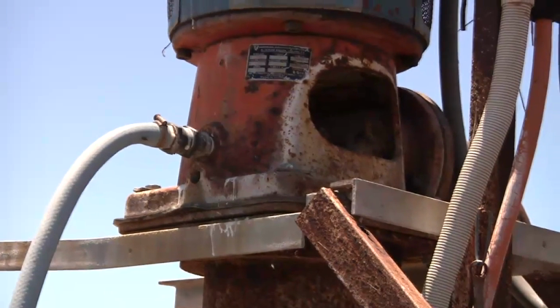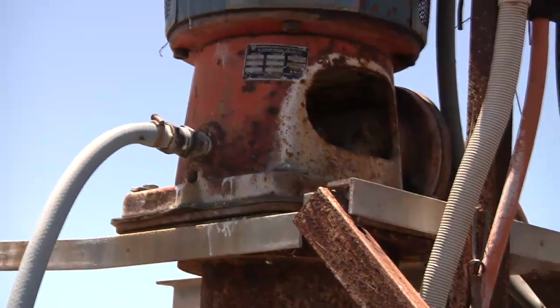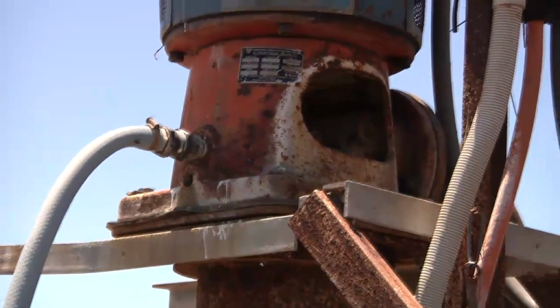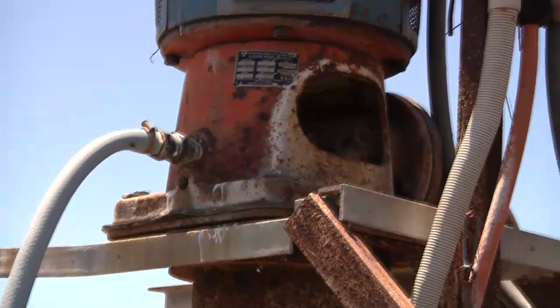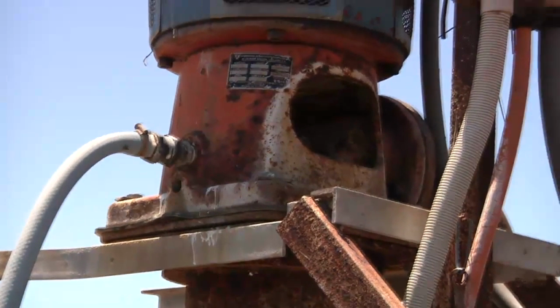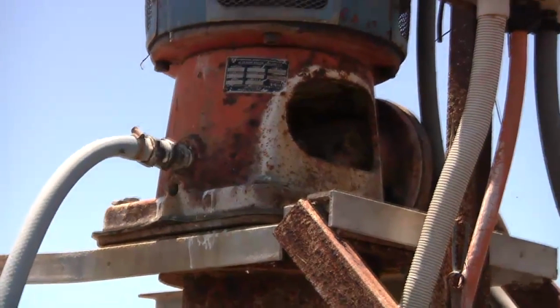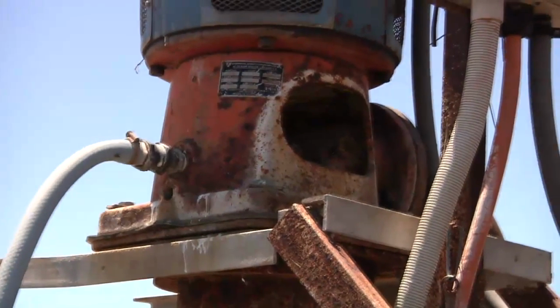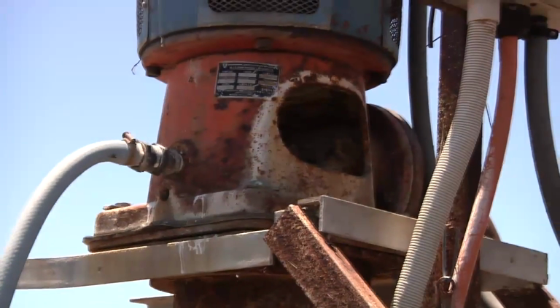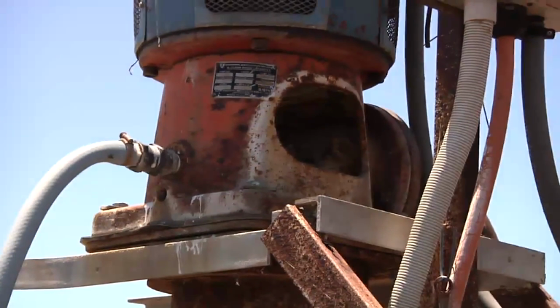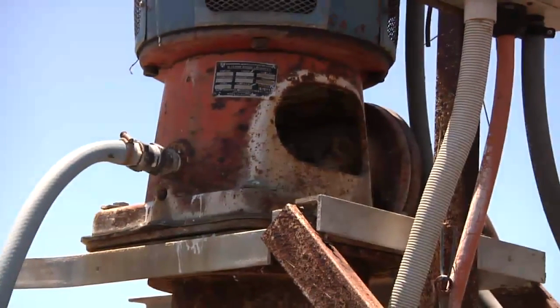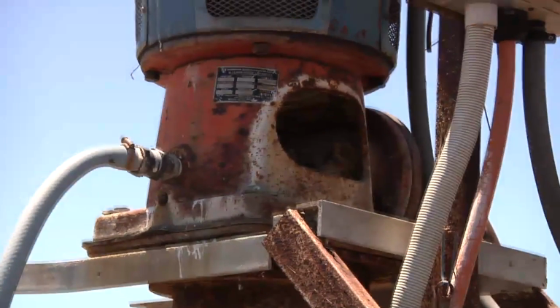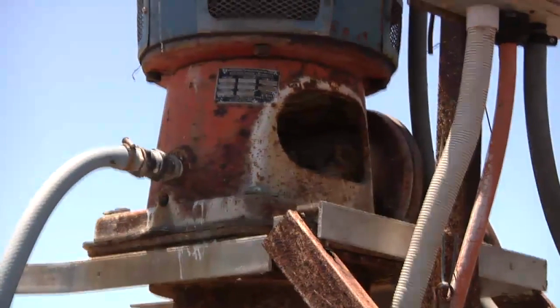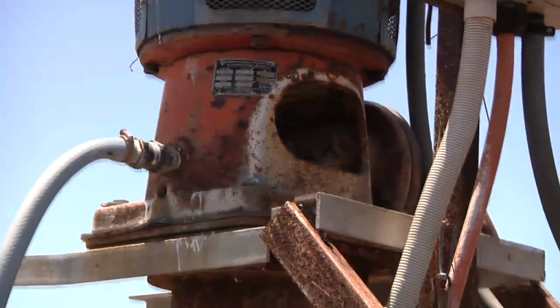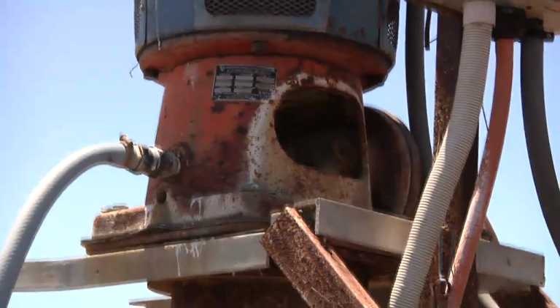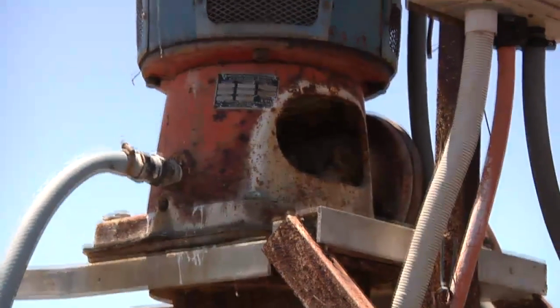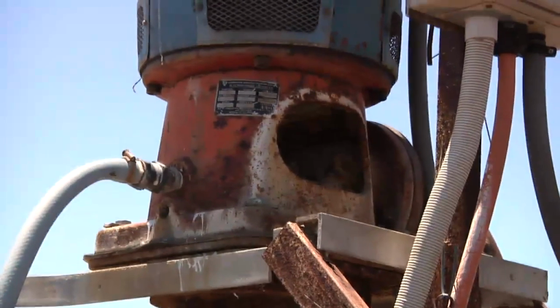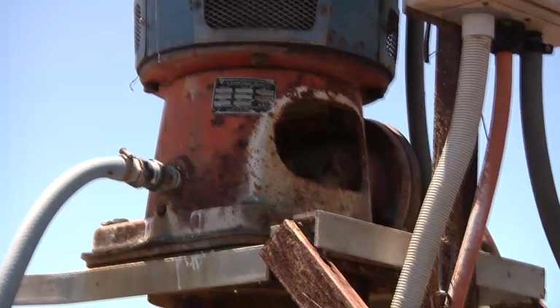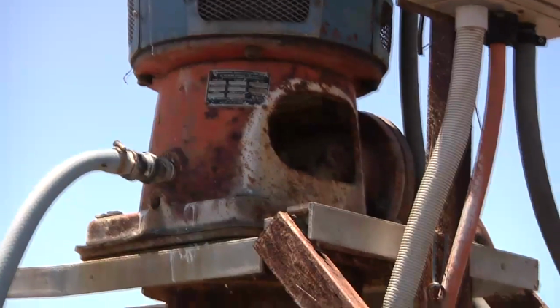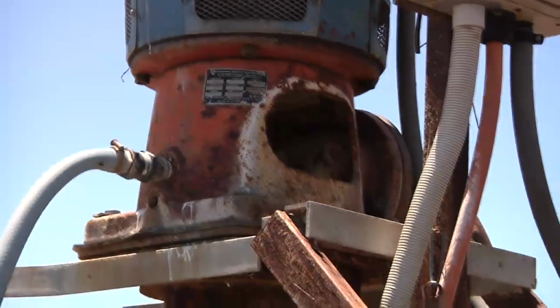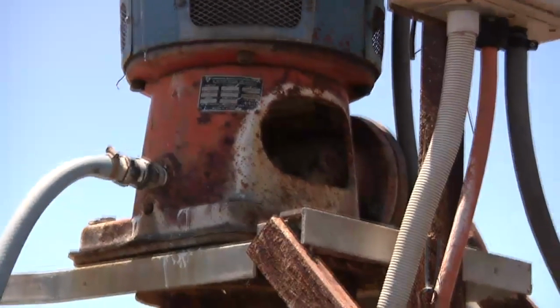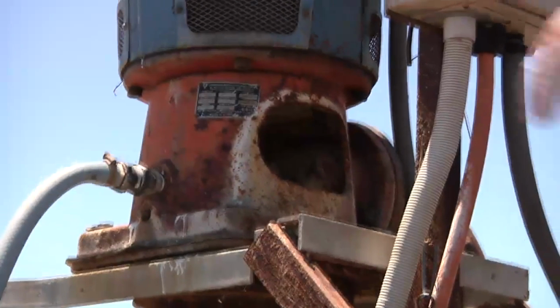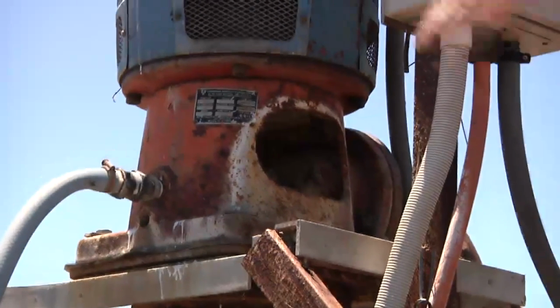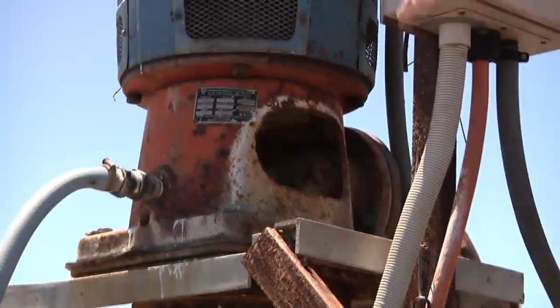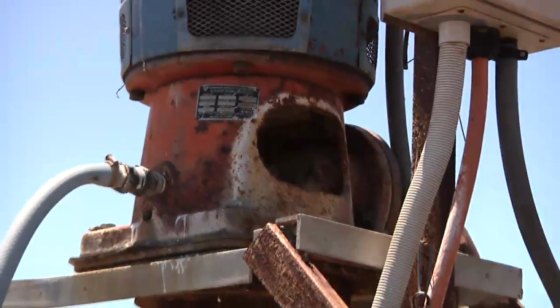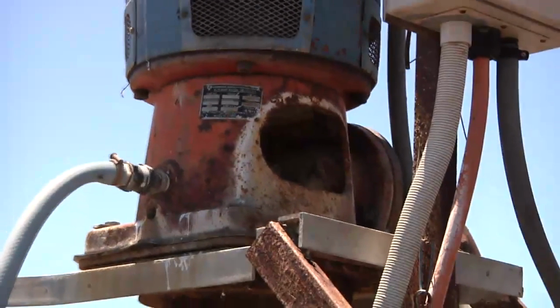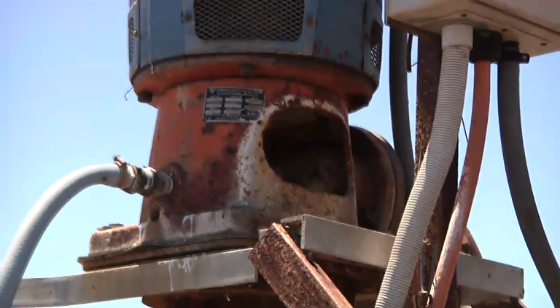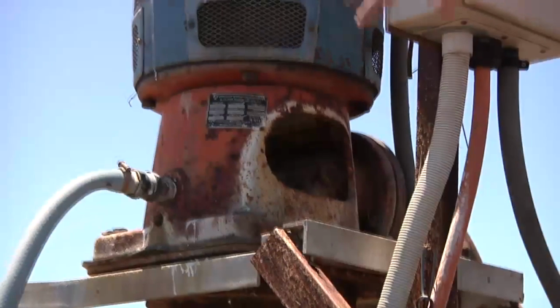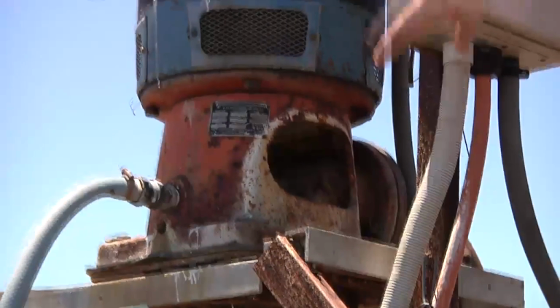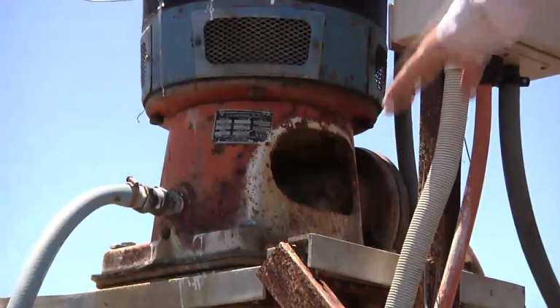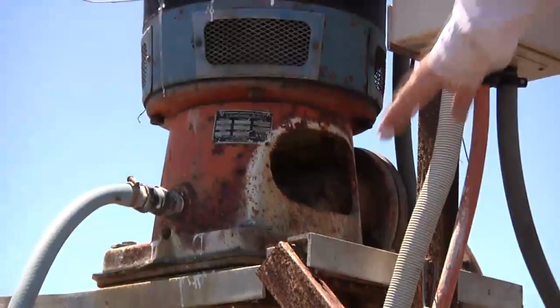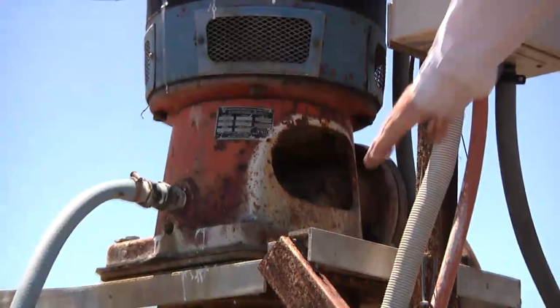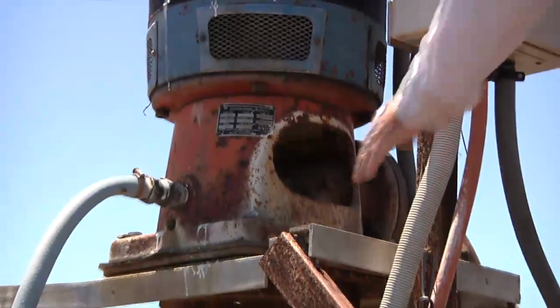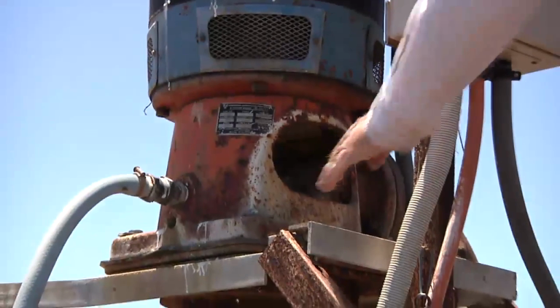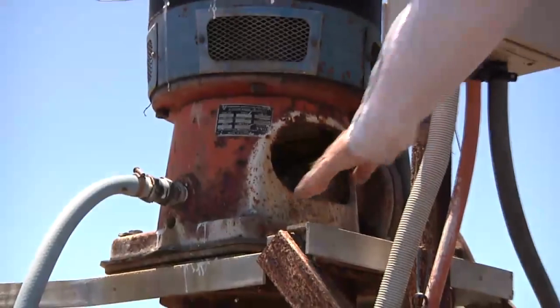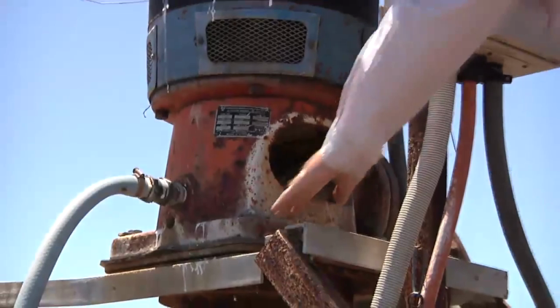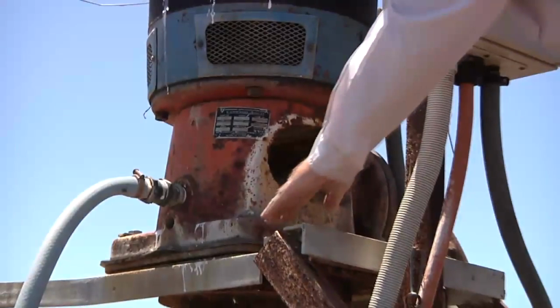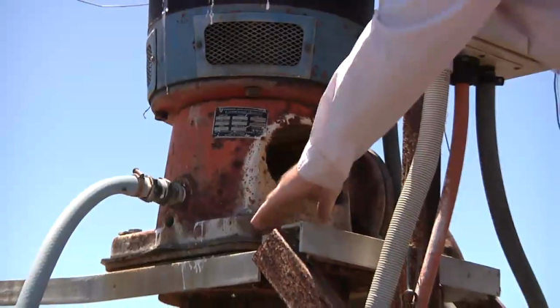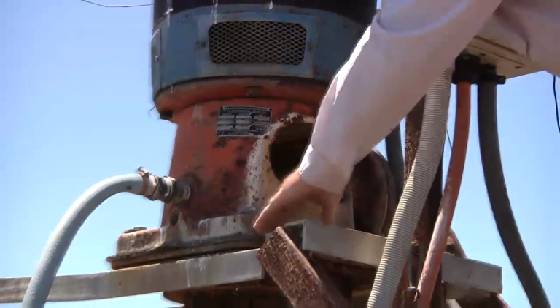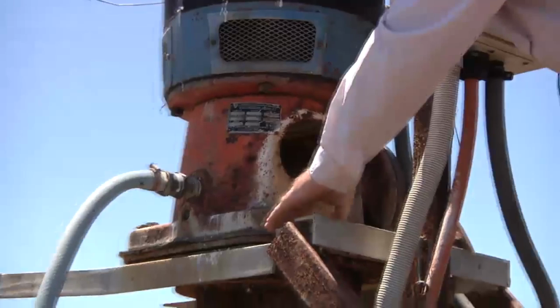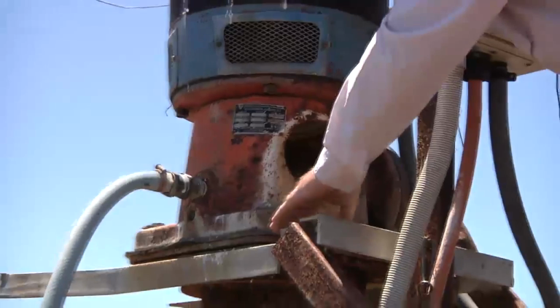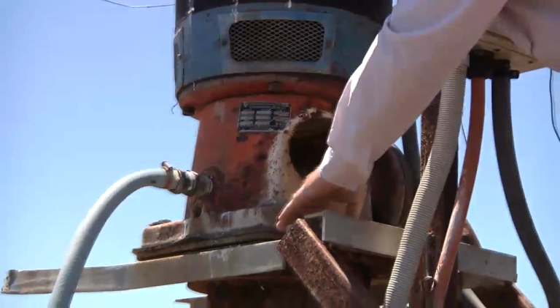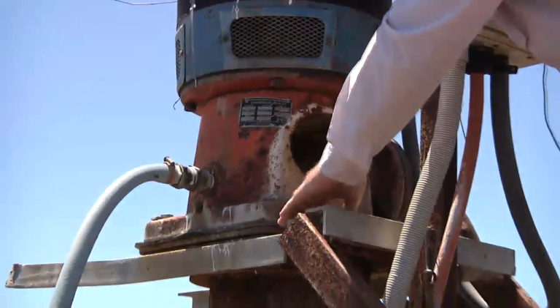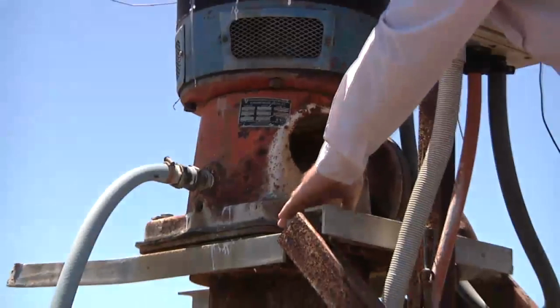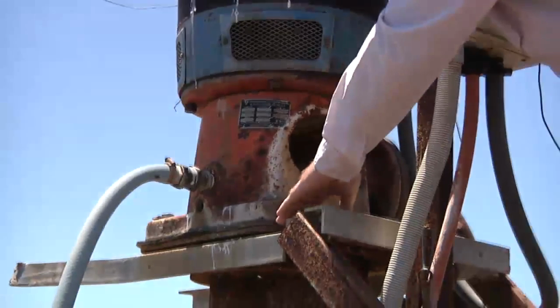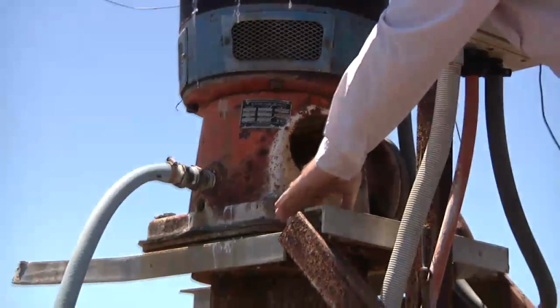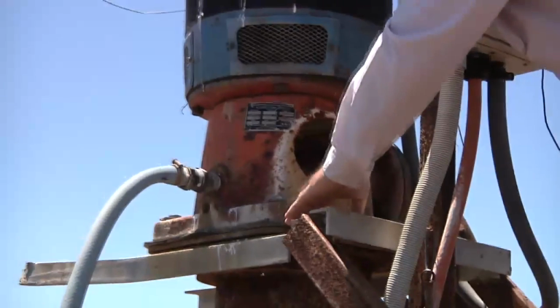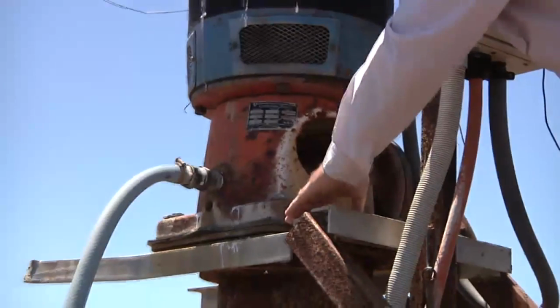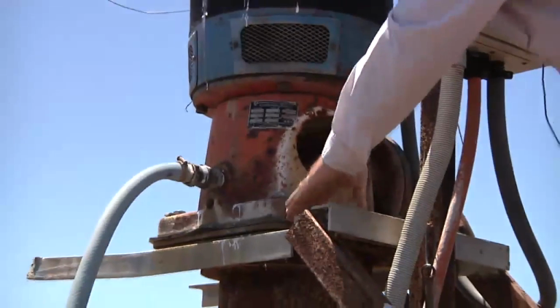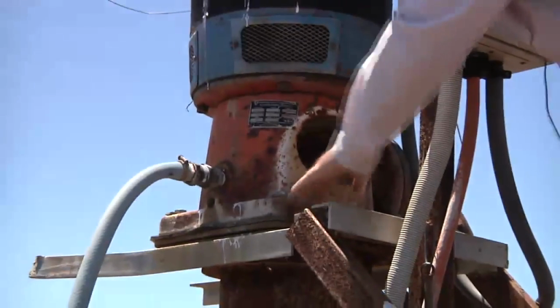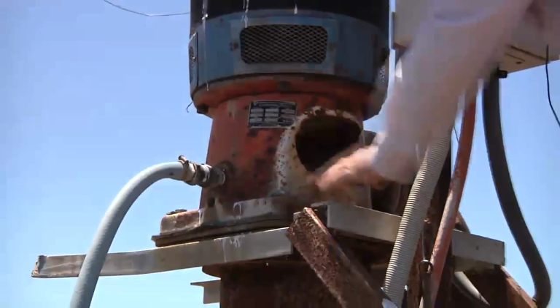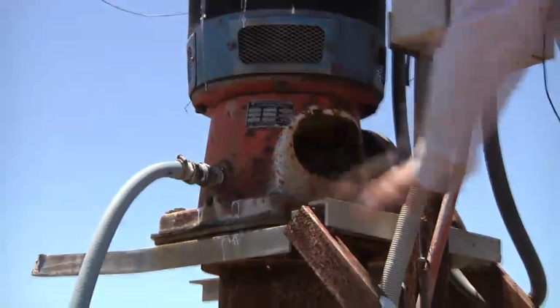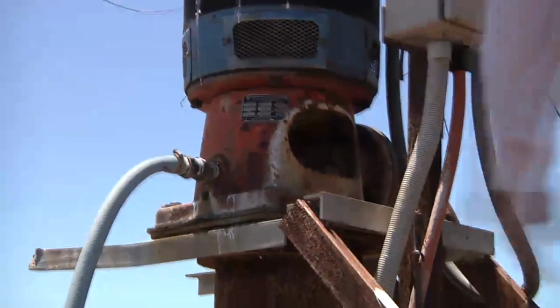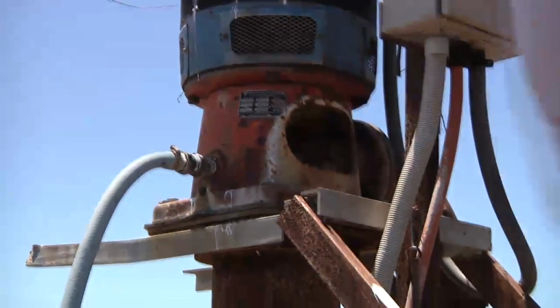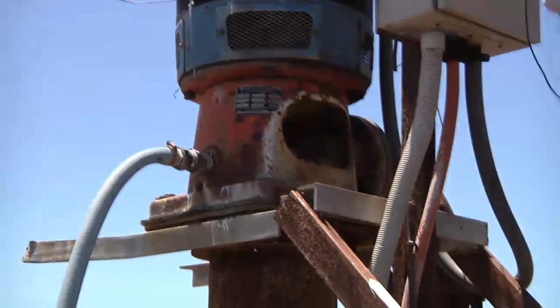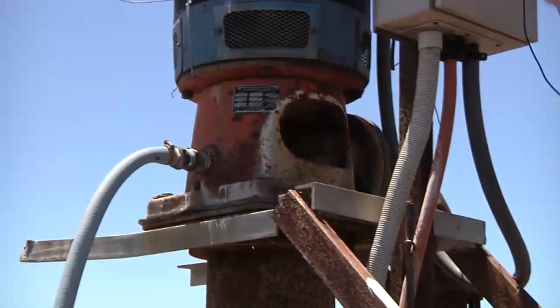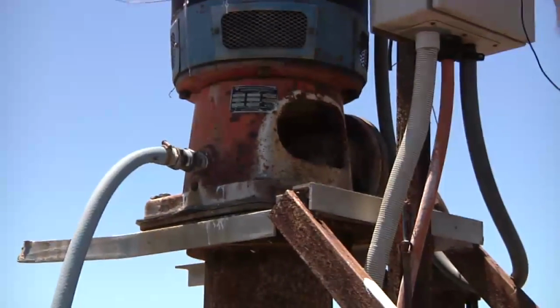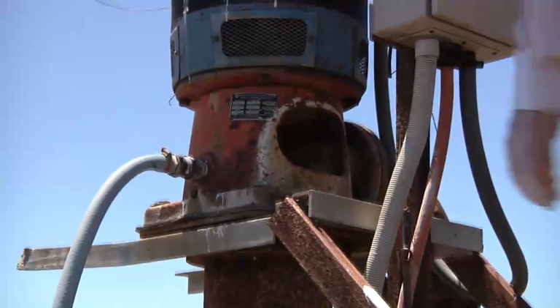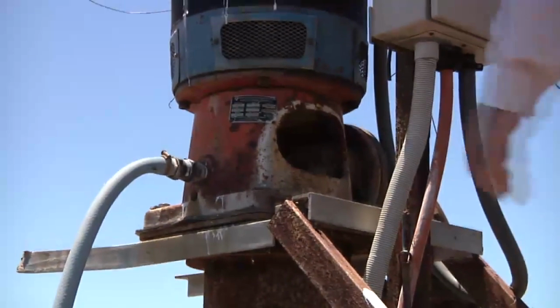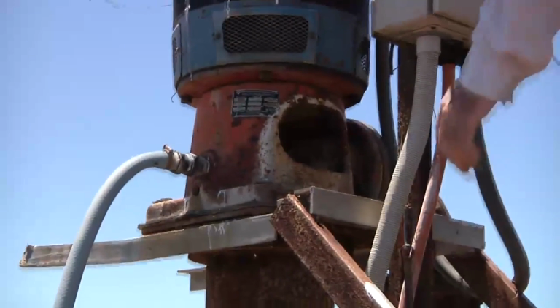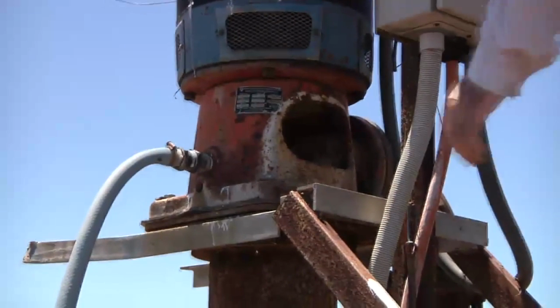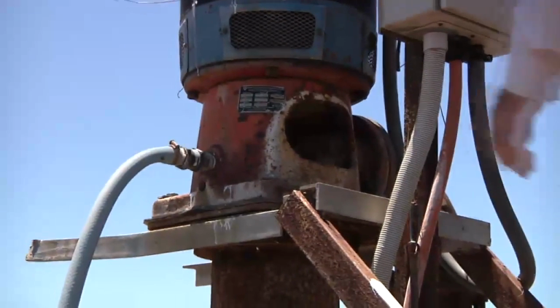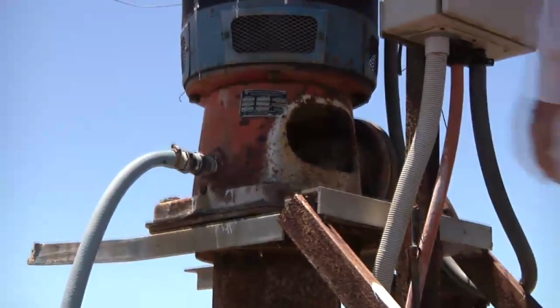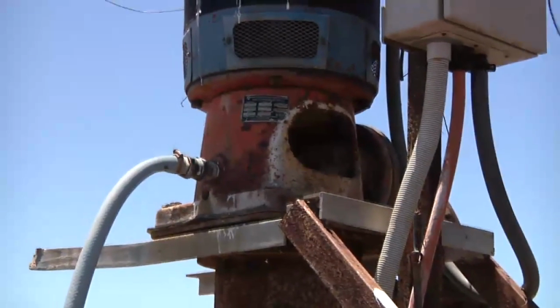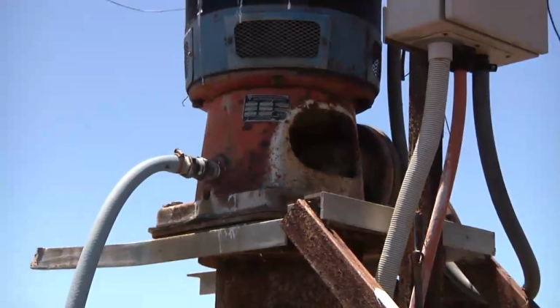Fortunately with this pump, it's all sealed with some insertion rubber.